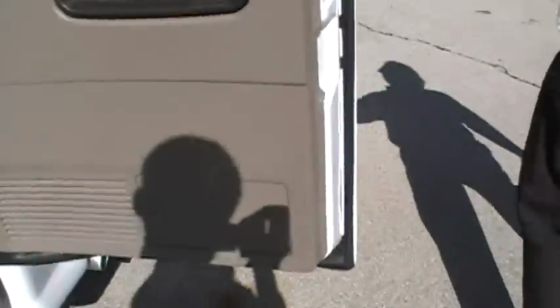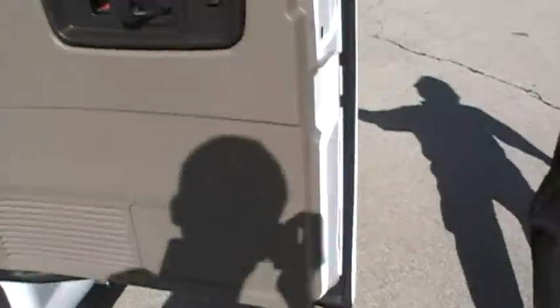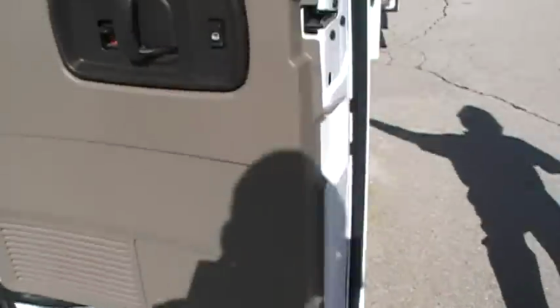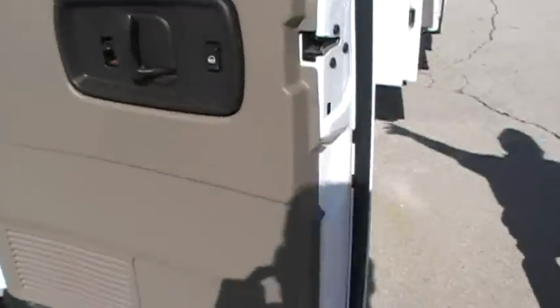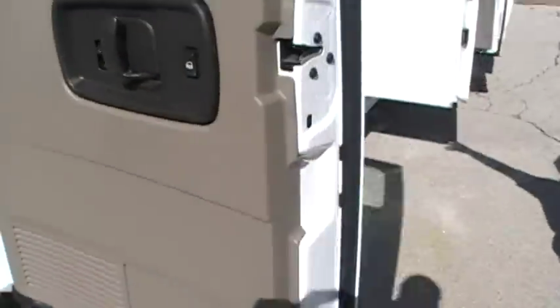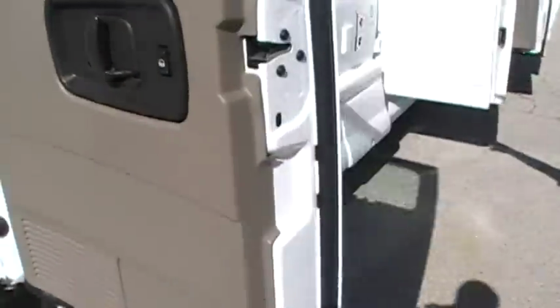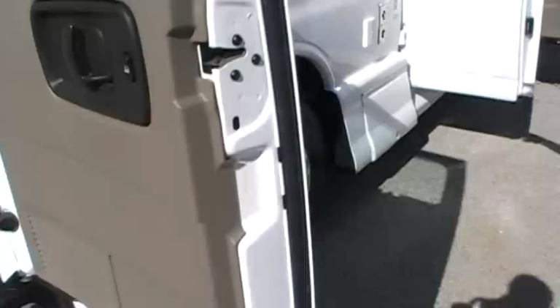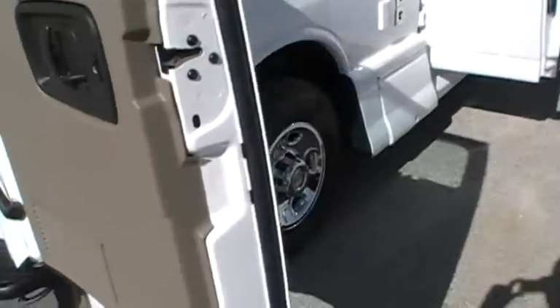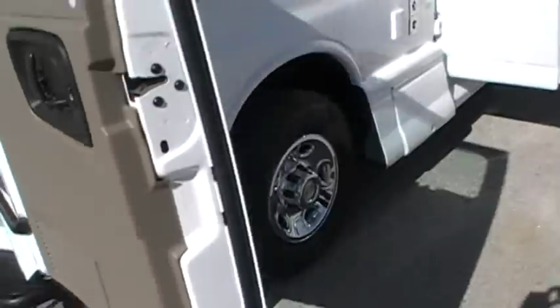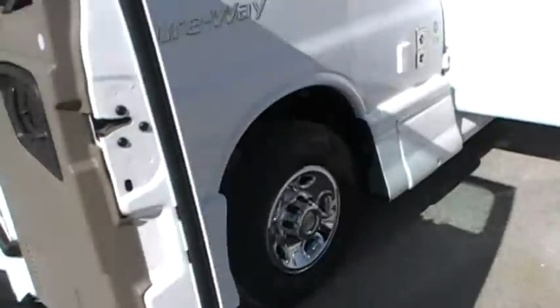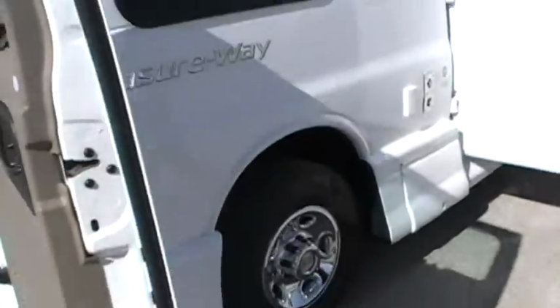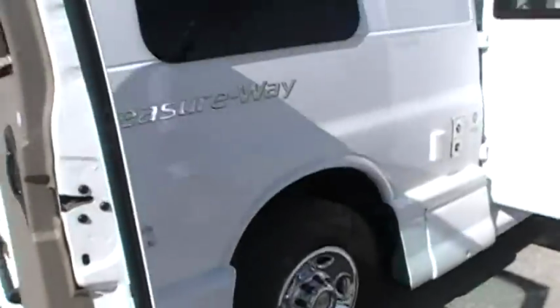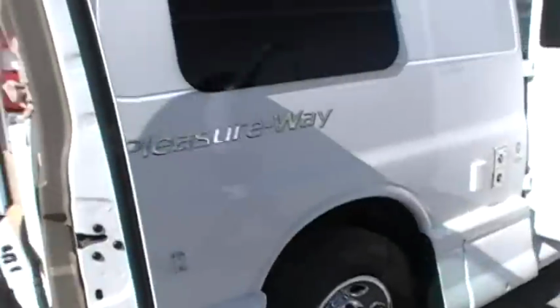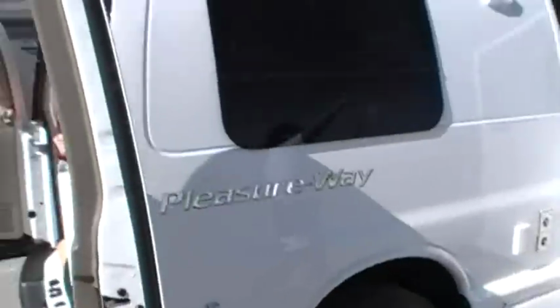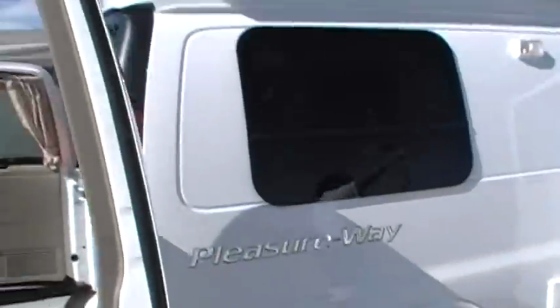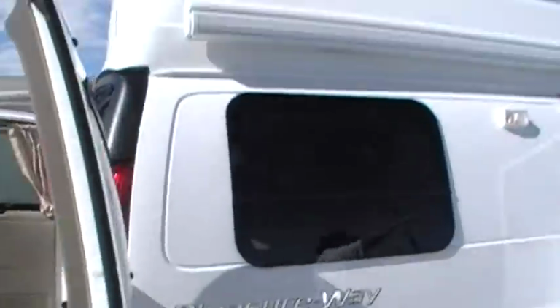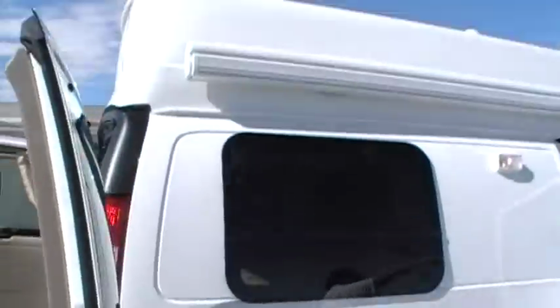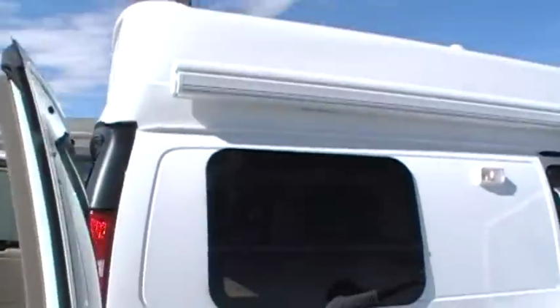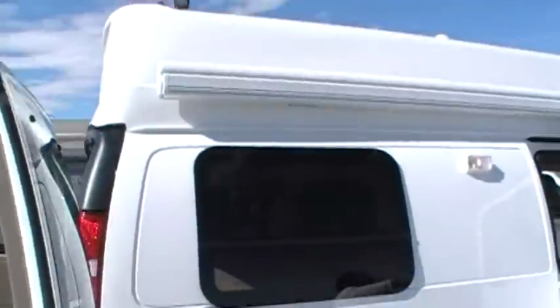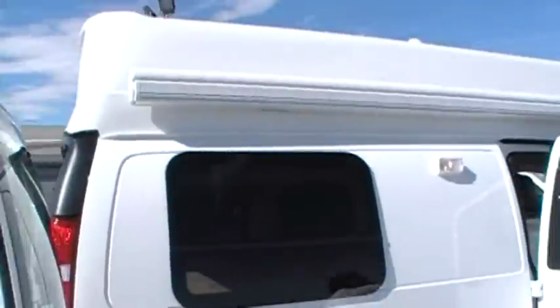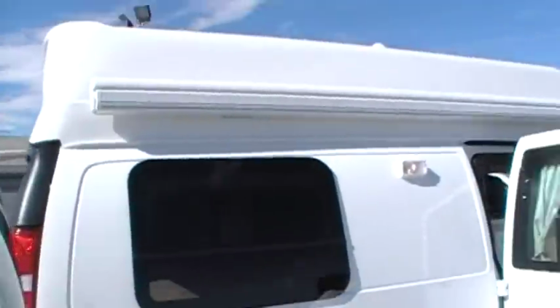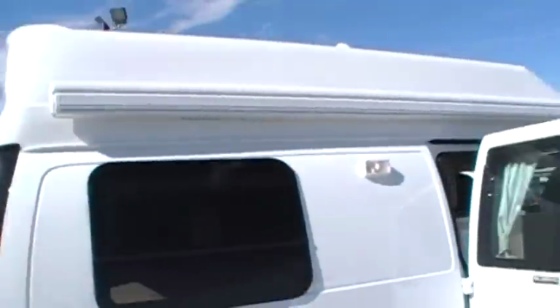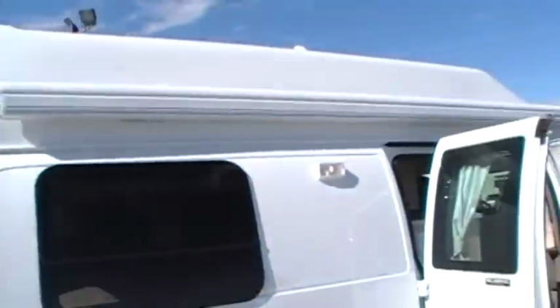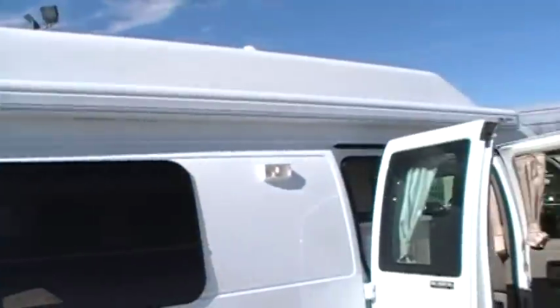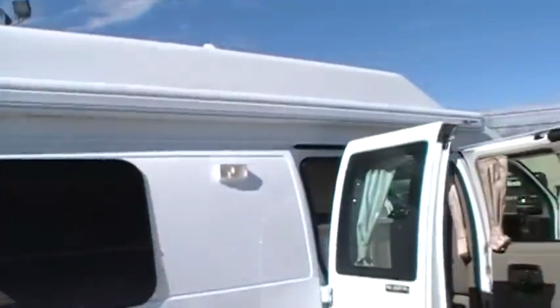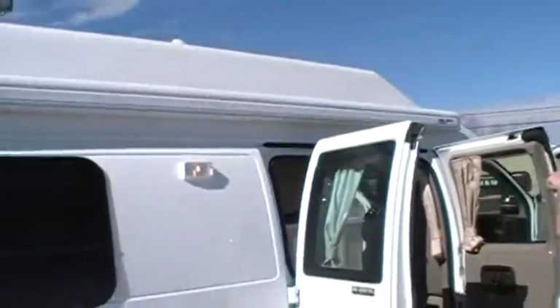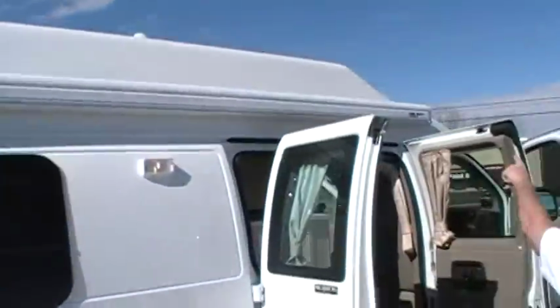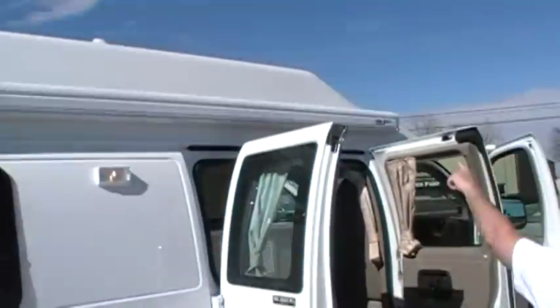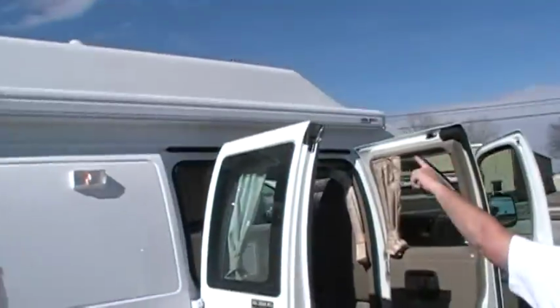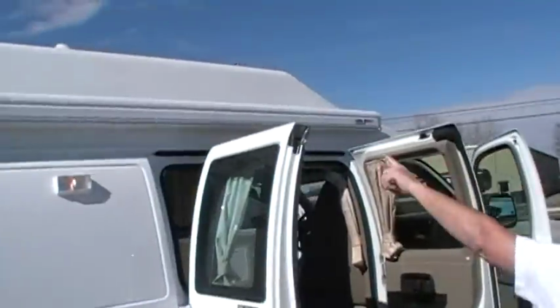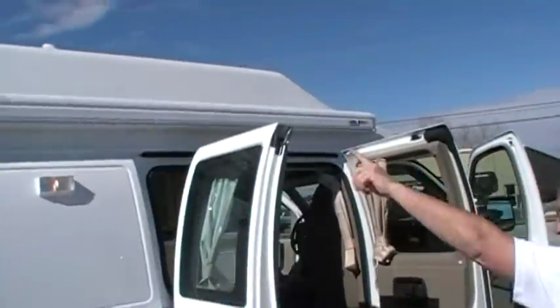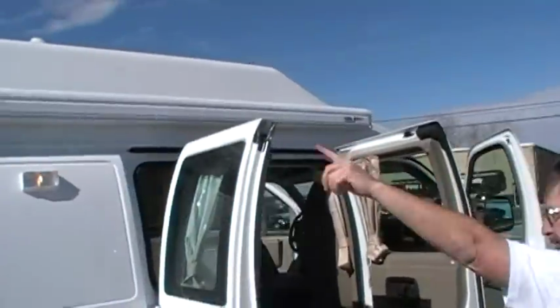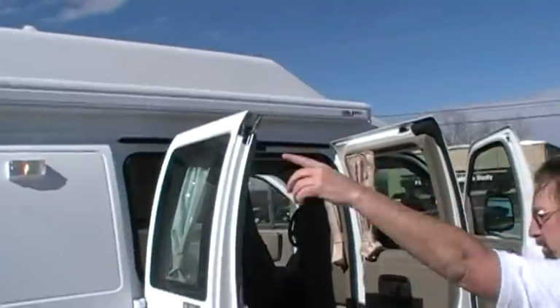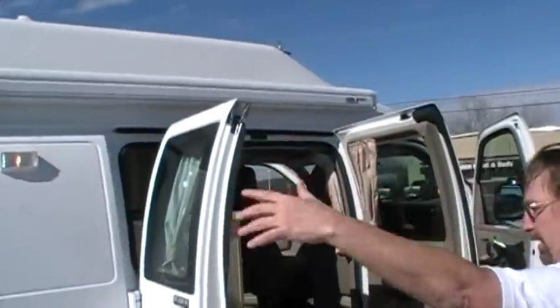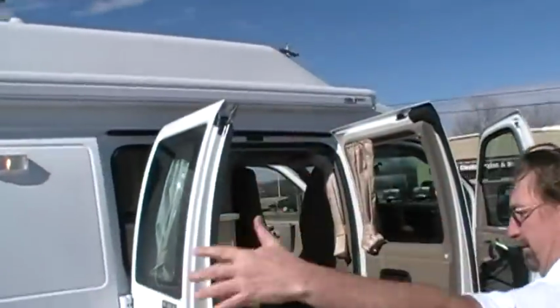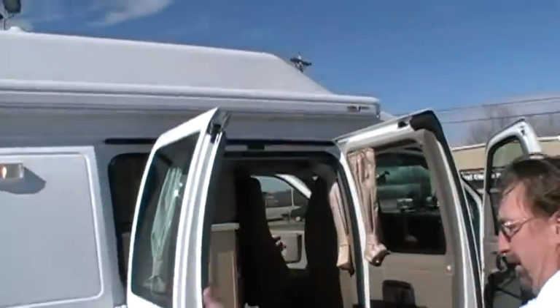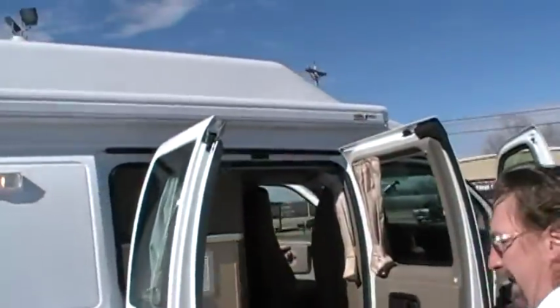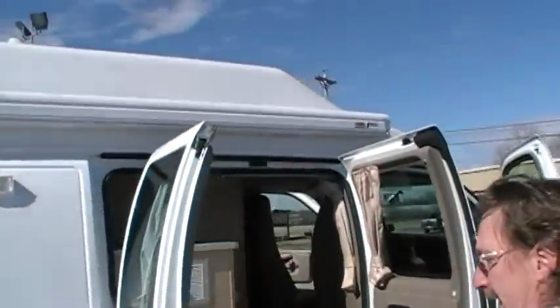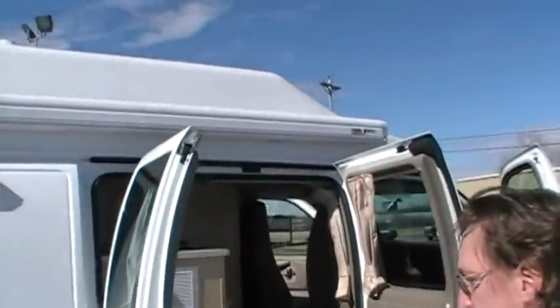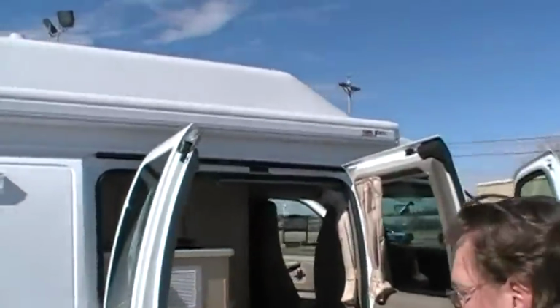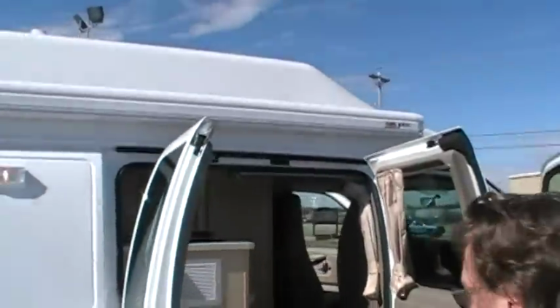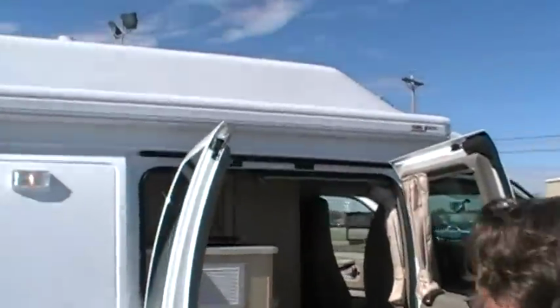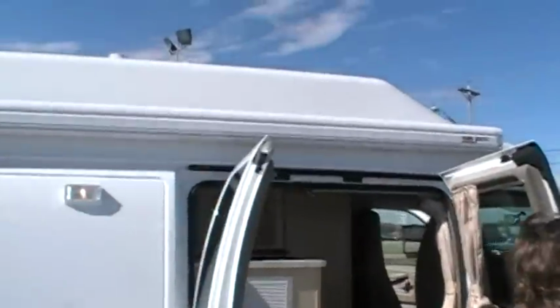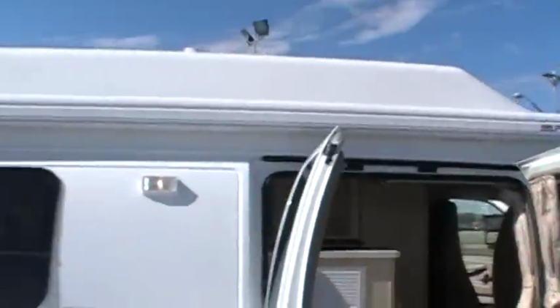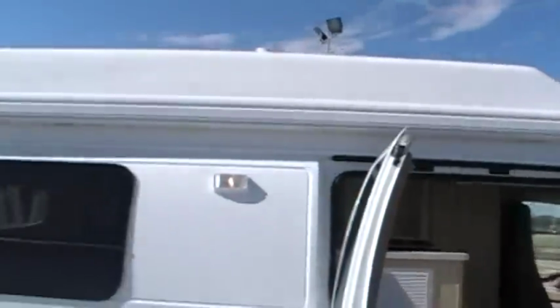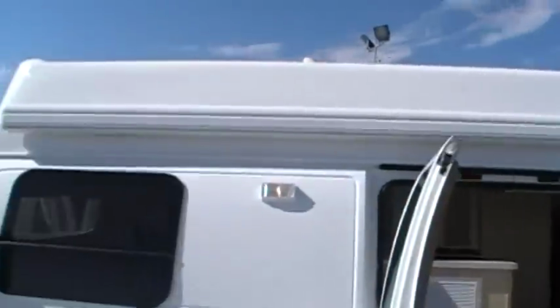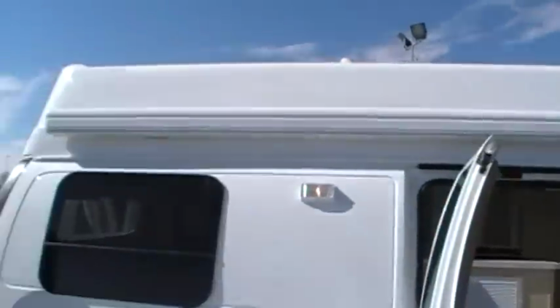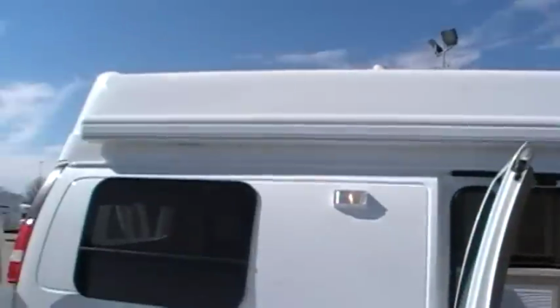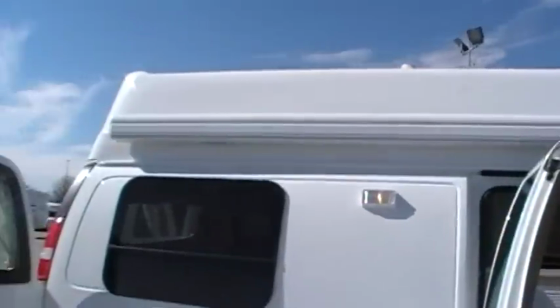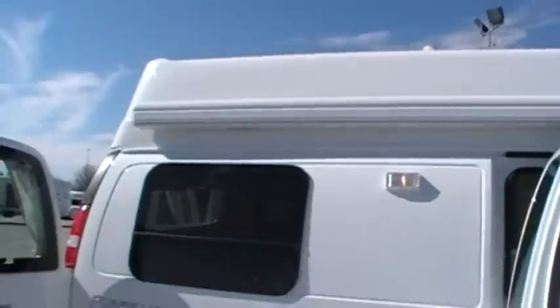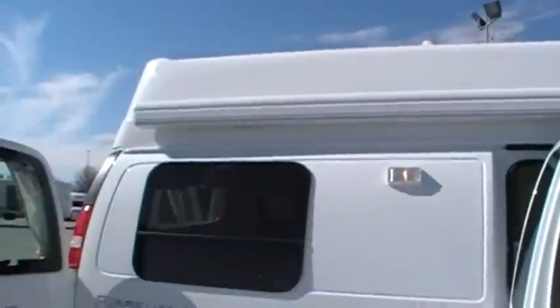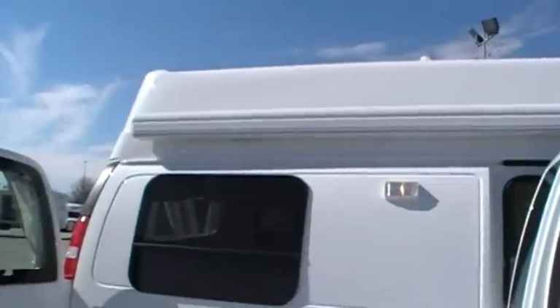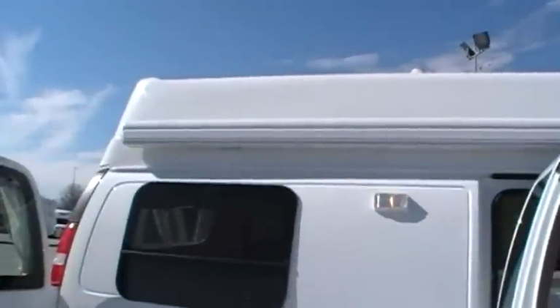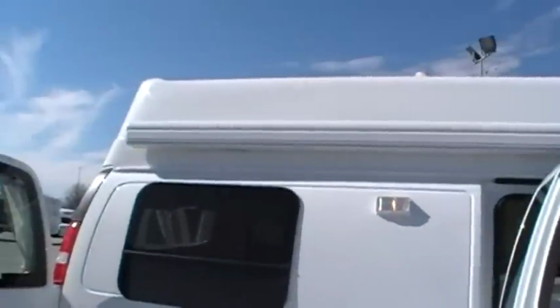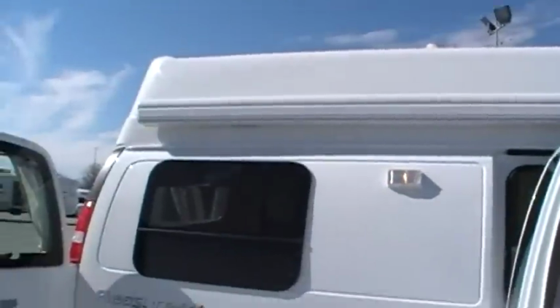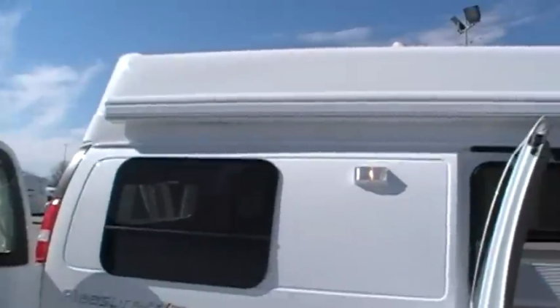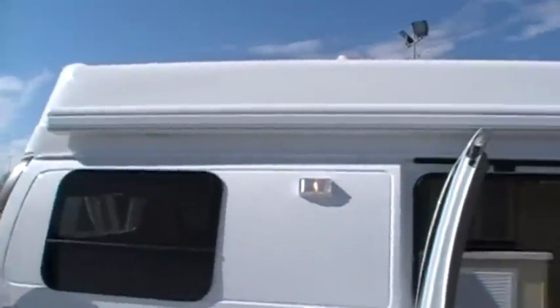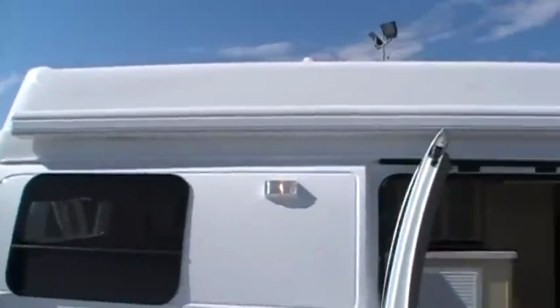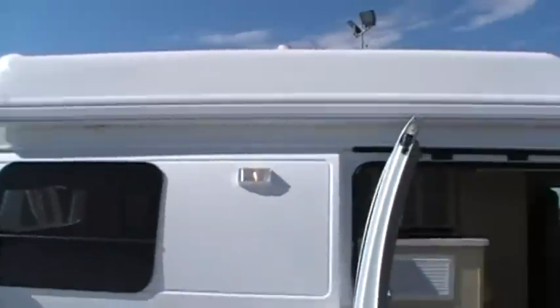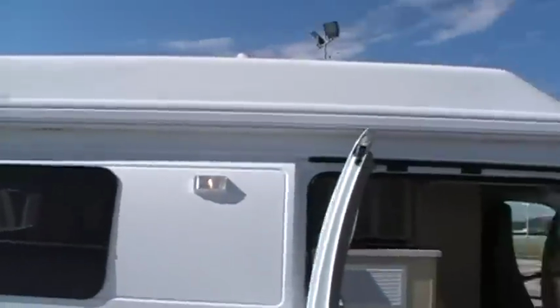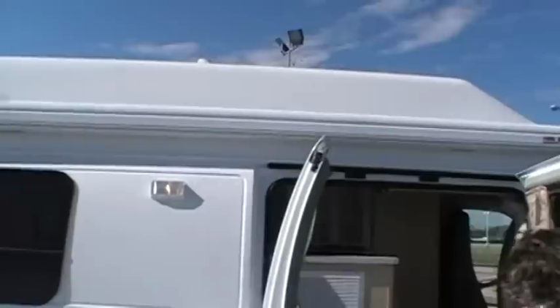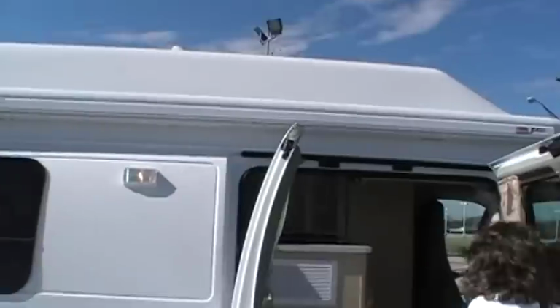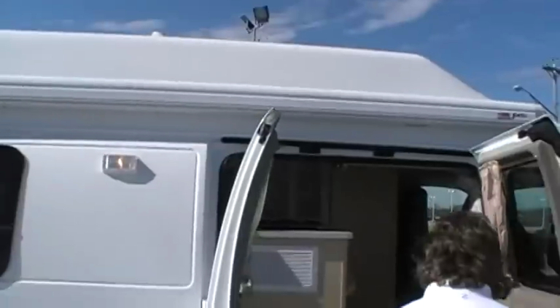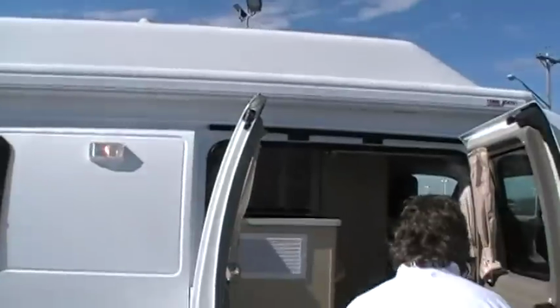Full outside awning the length of your living outside area. Come on inside.